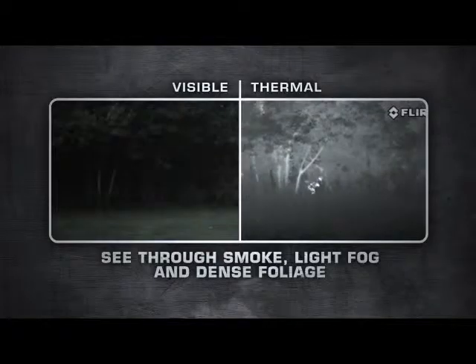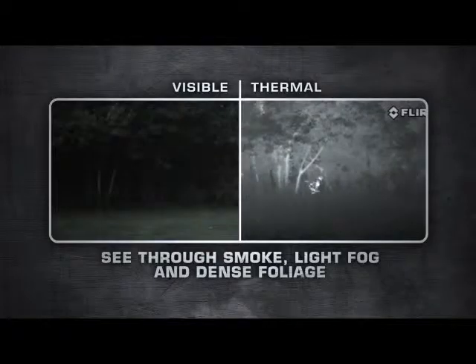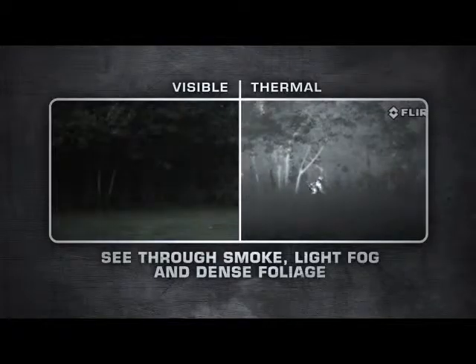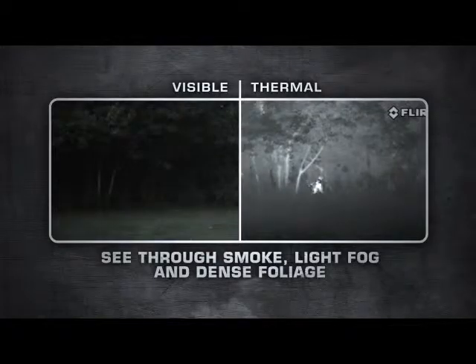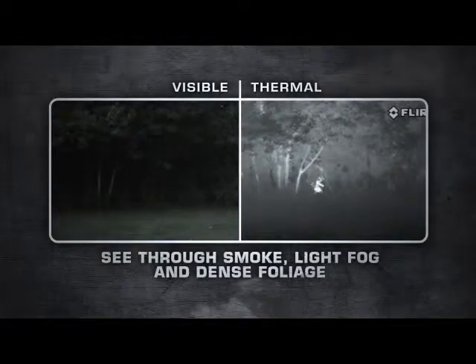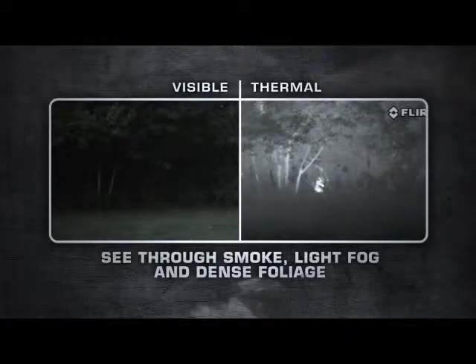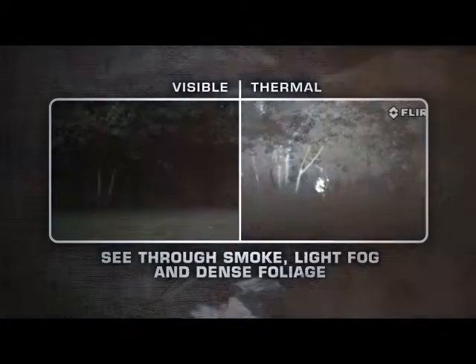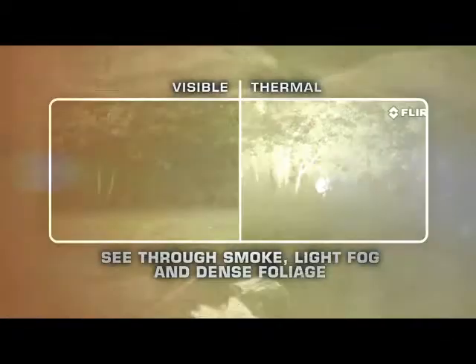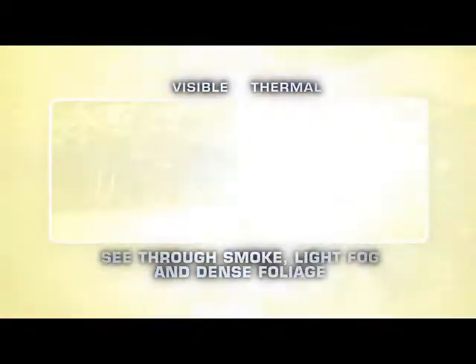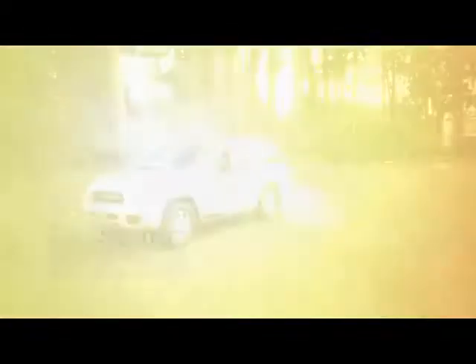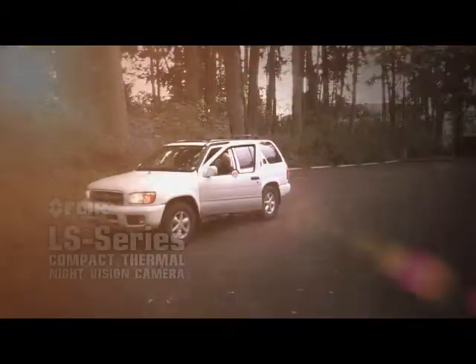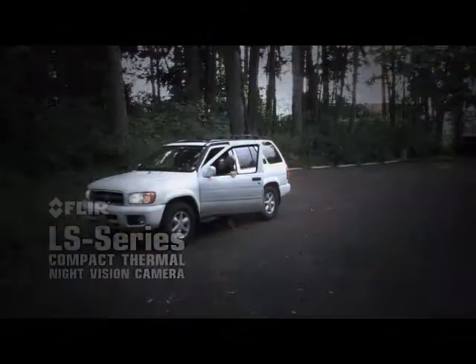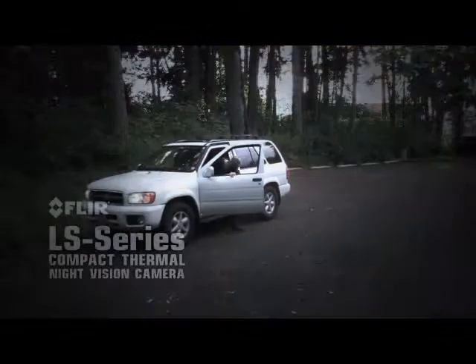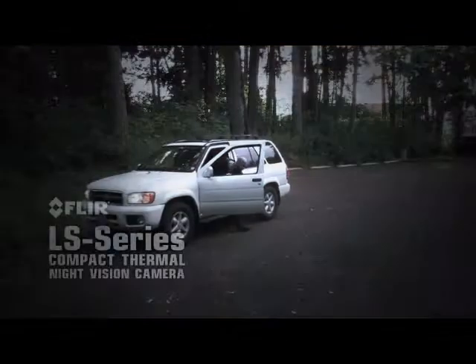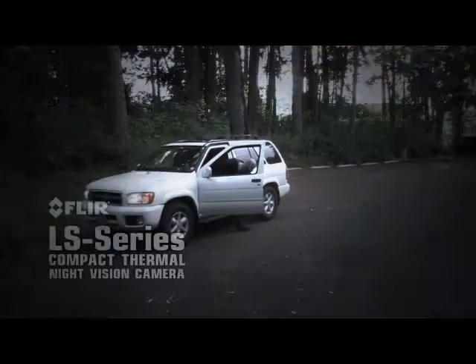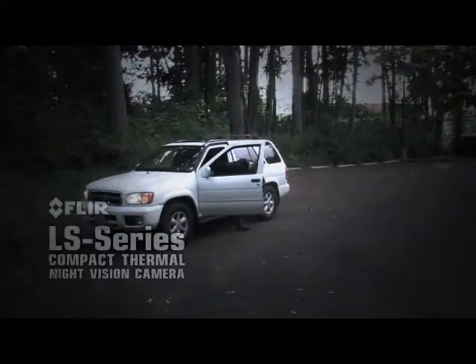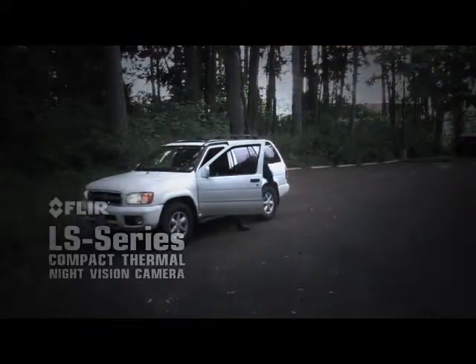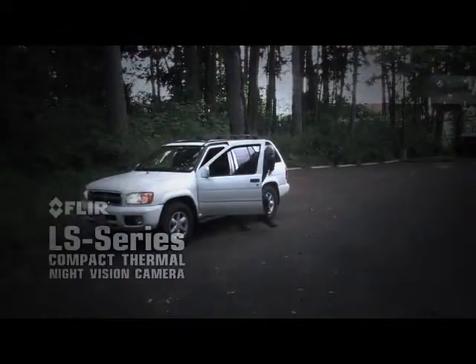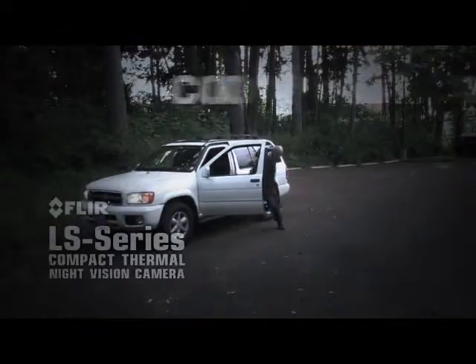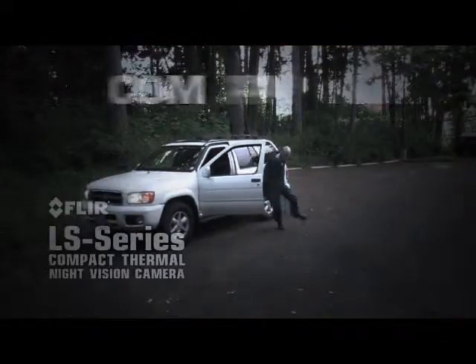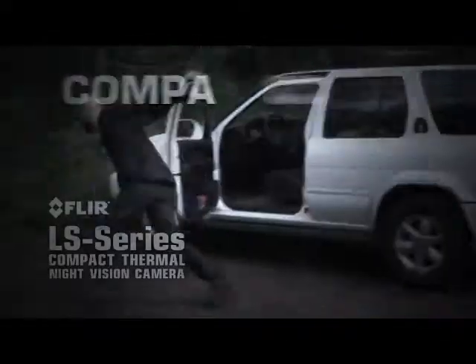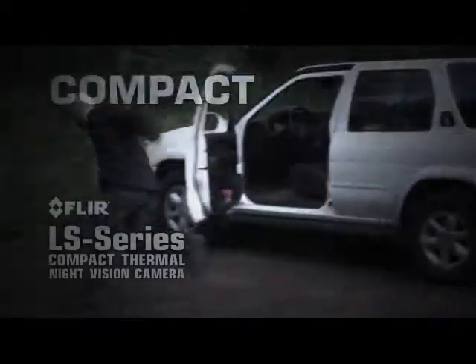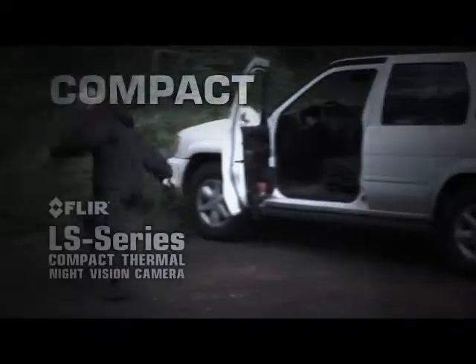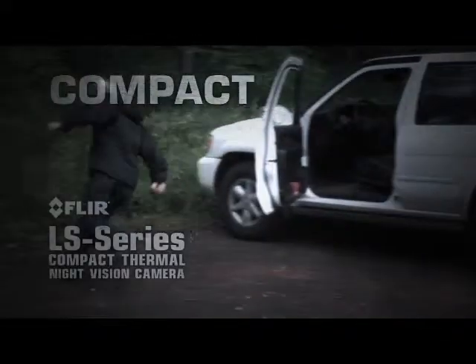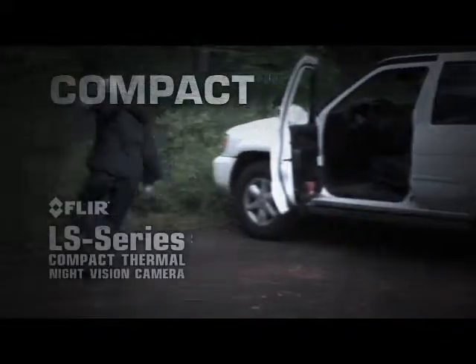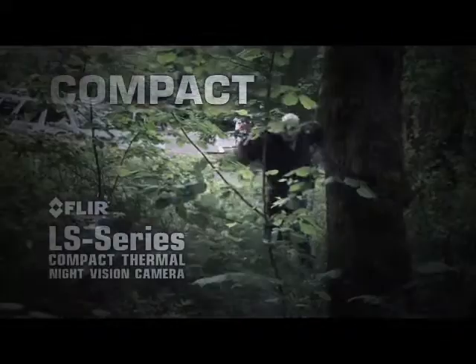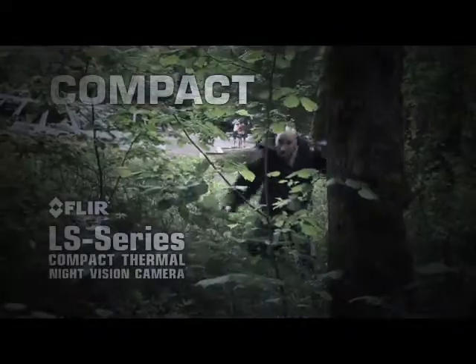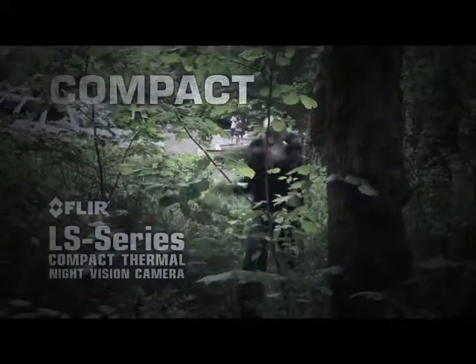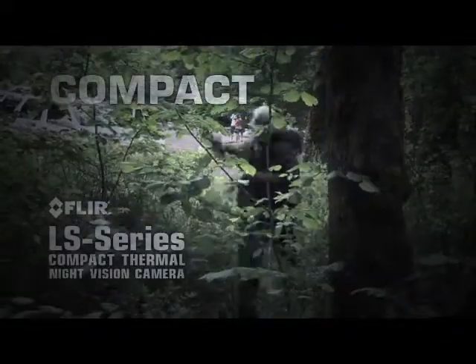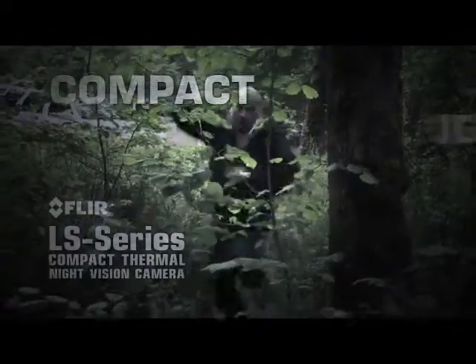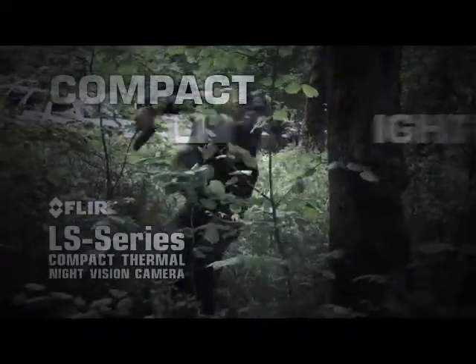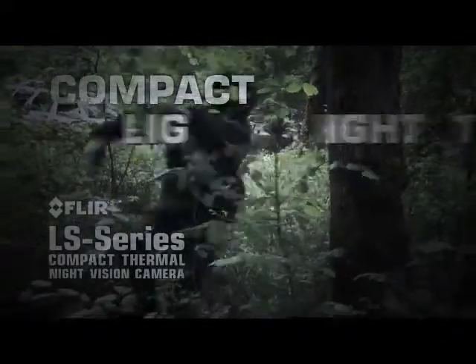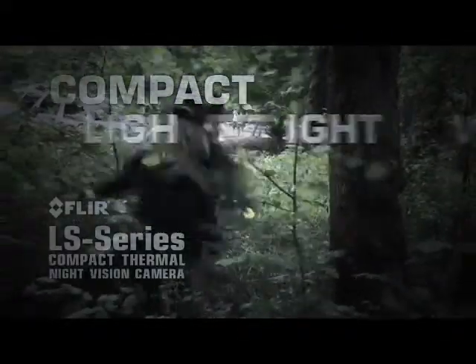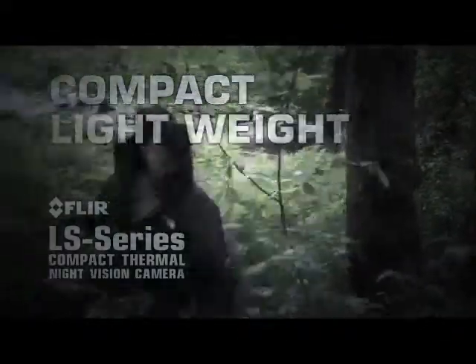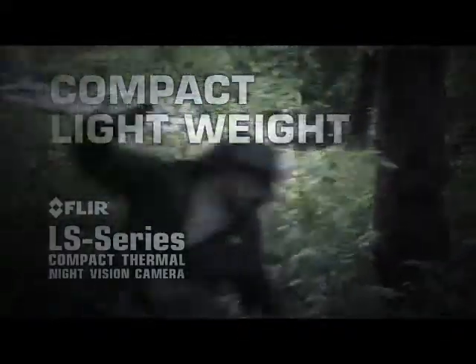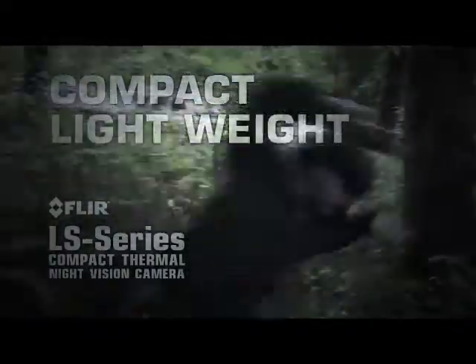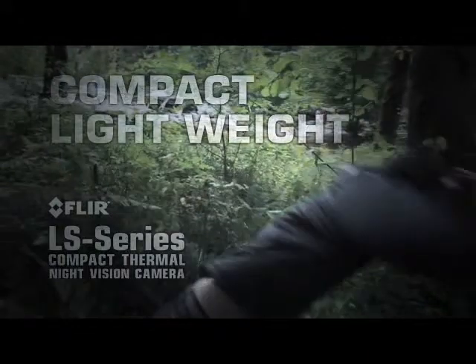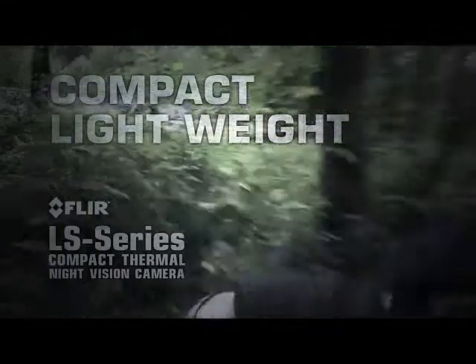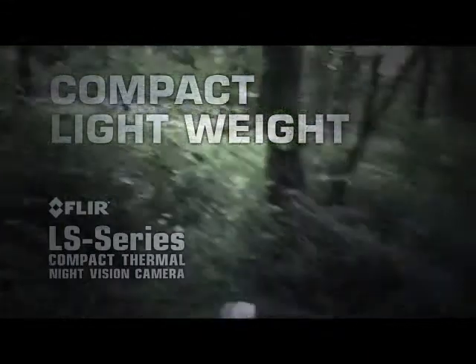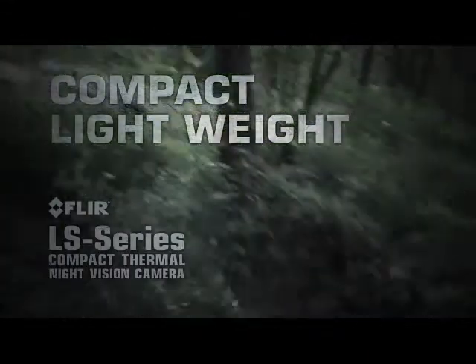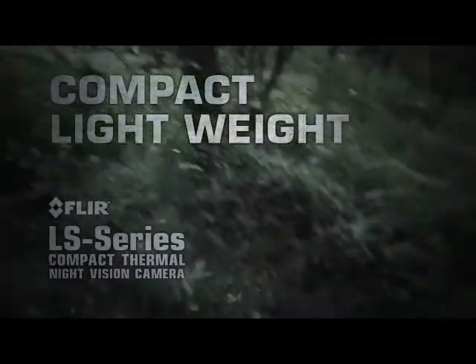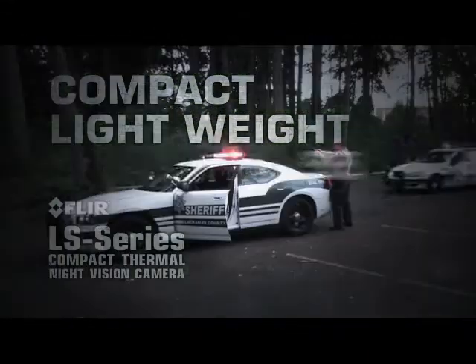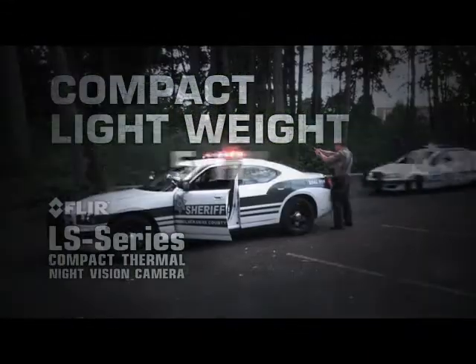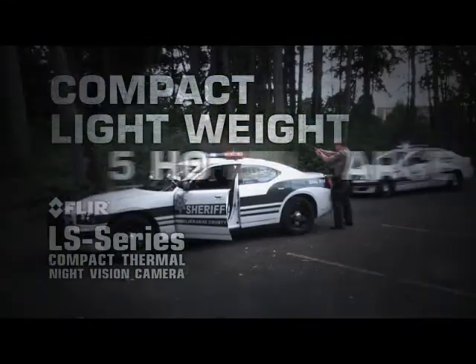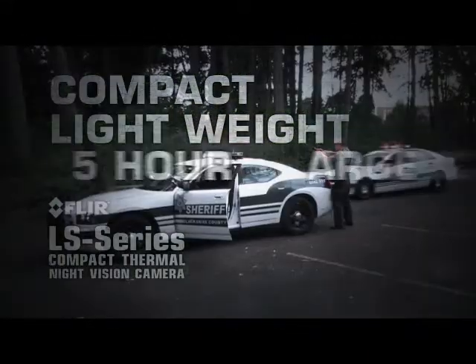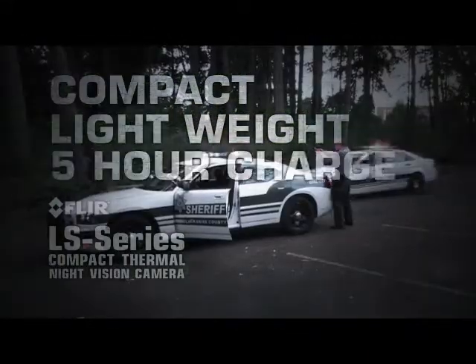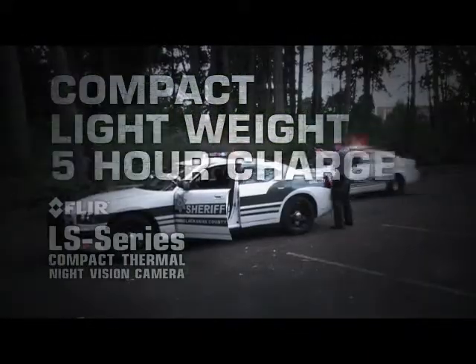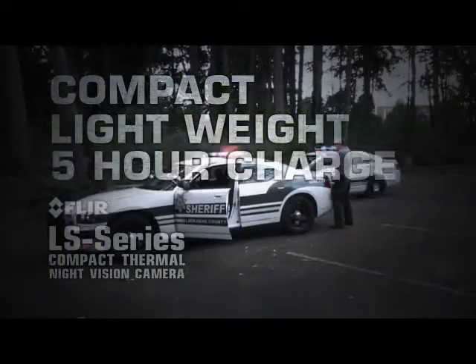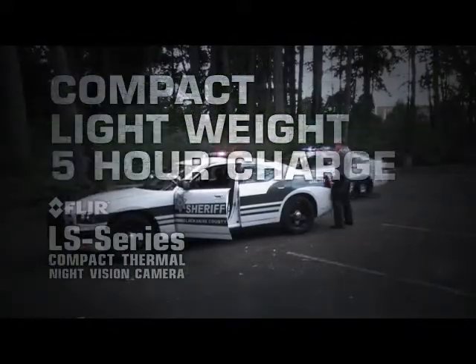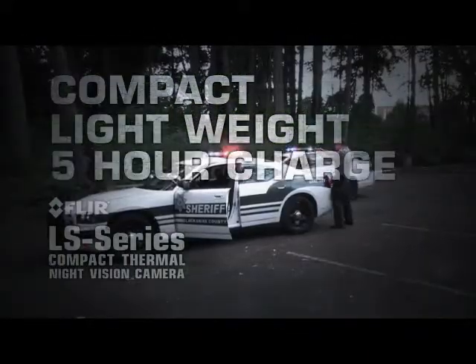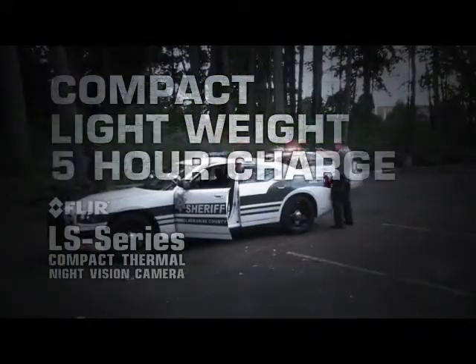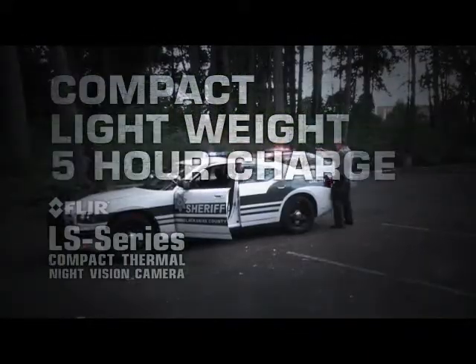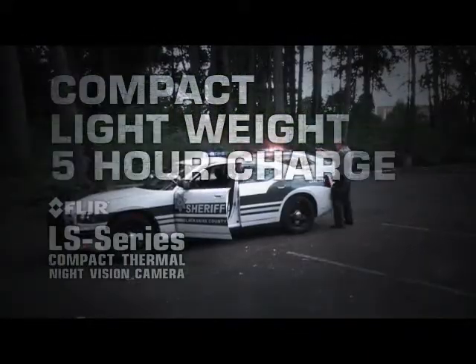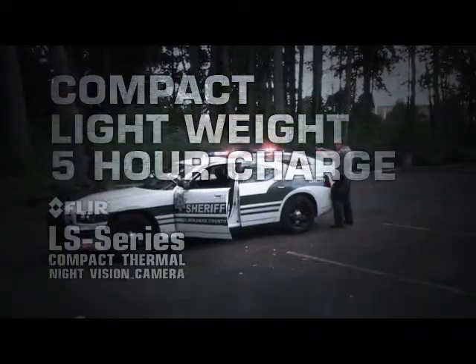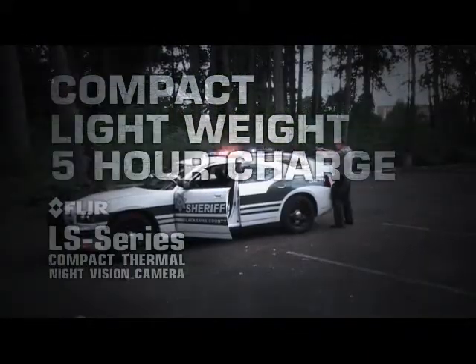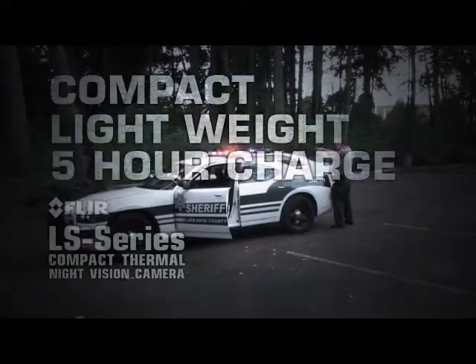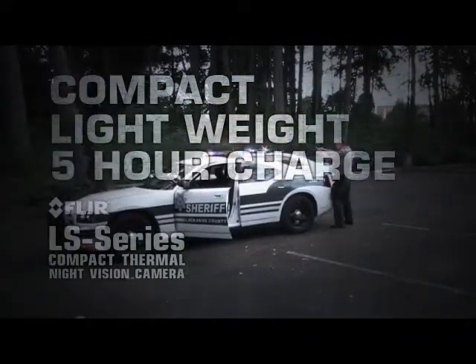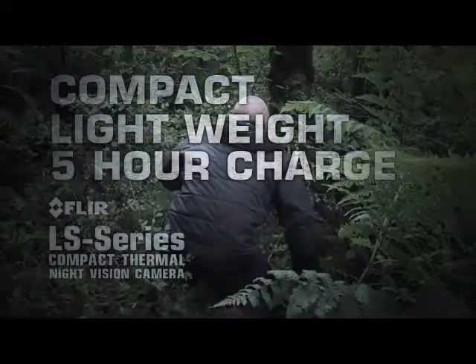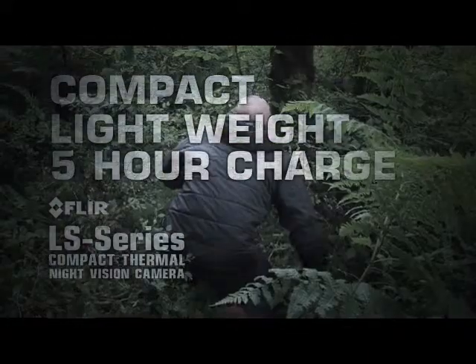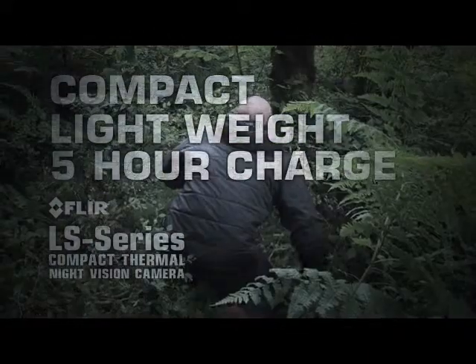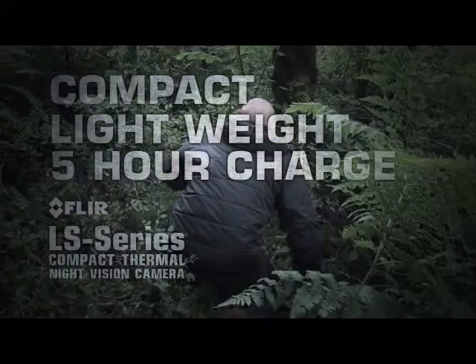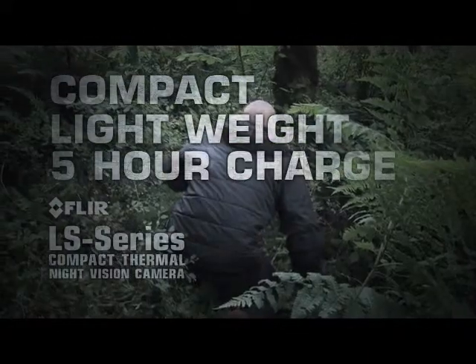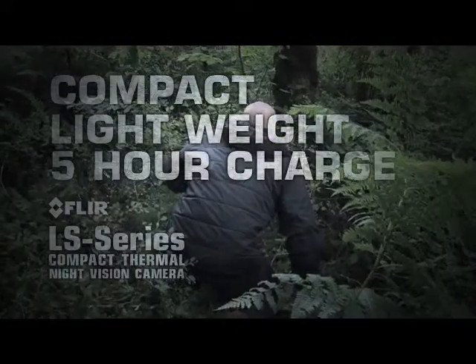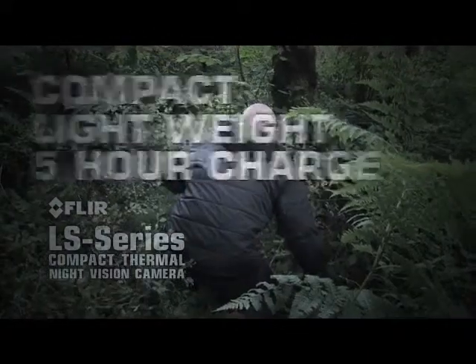FLIR LS is compact and extremely lightweight, operates for over 5 hours on a single charge, and is covert in appearance and silent in operation.